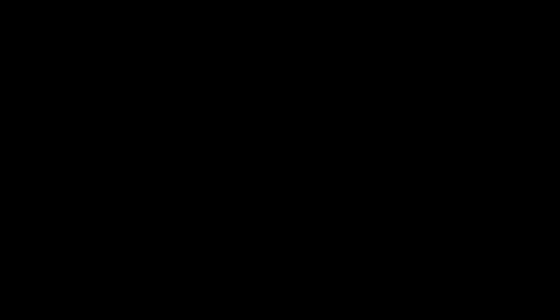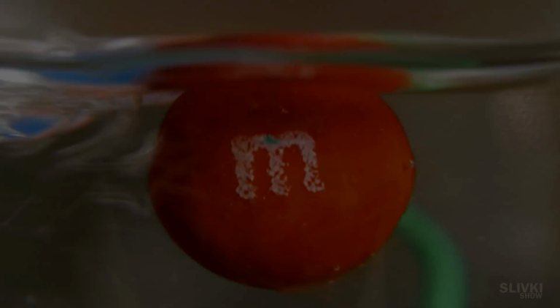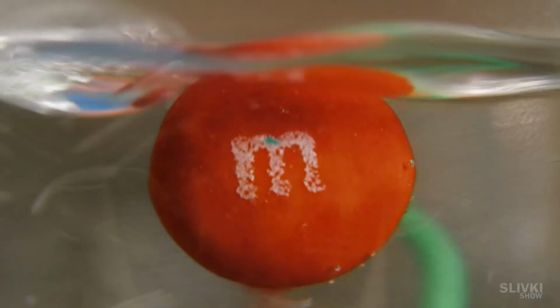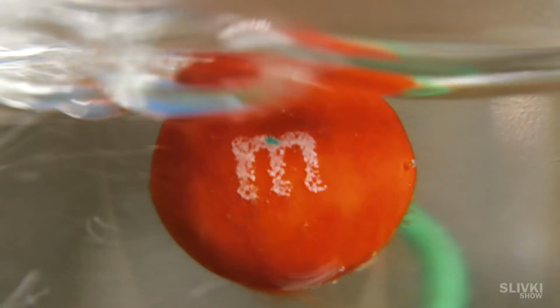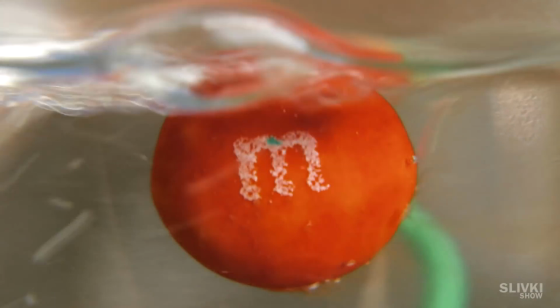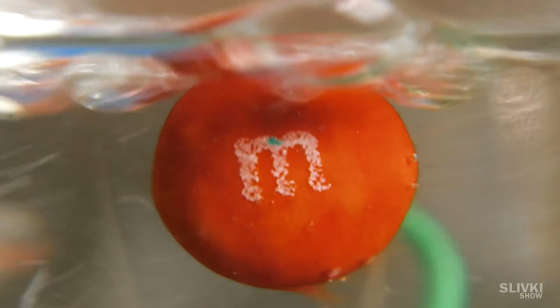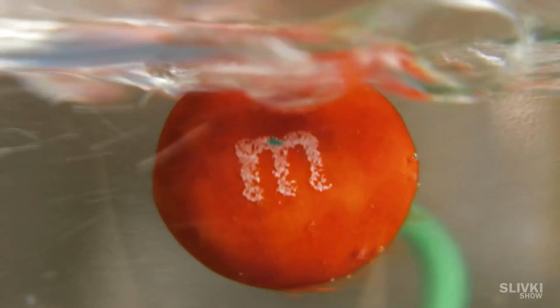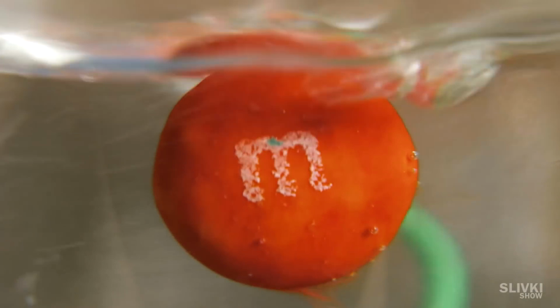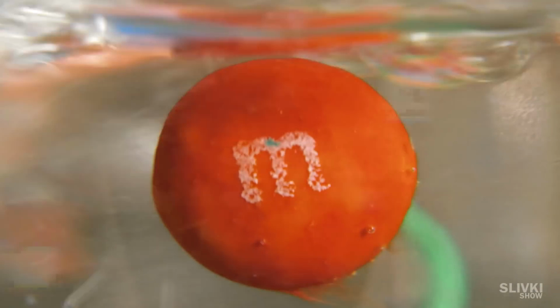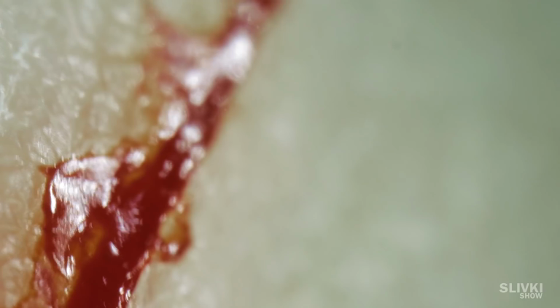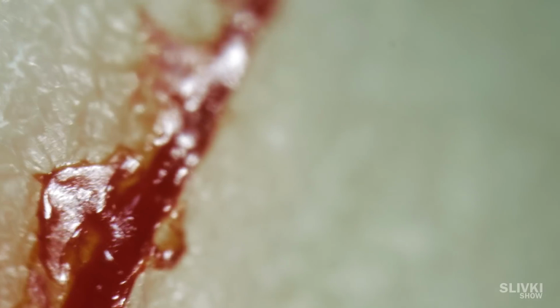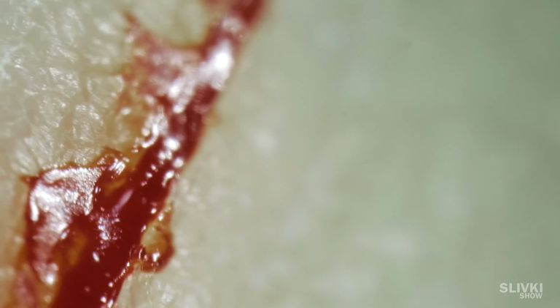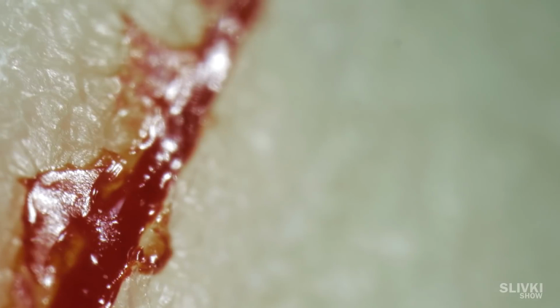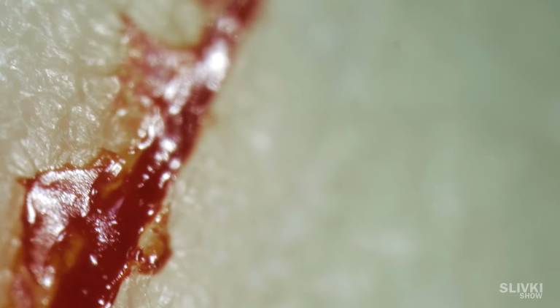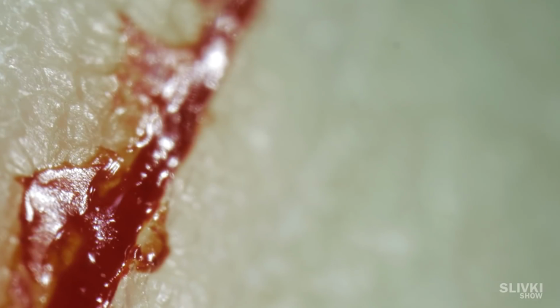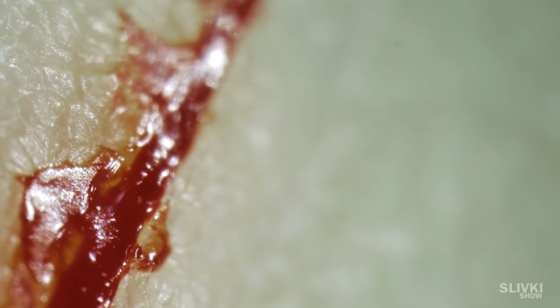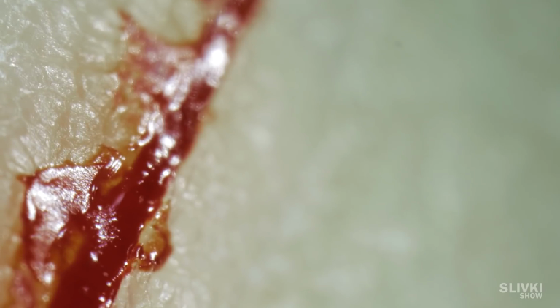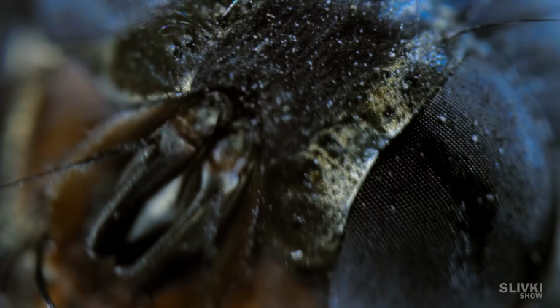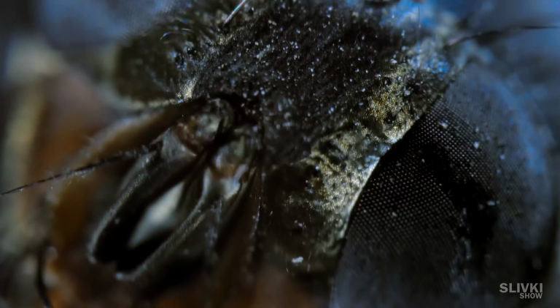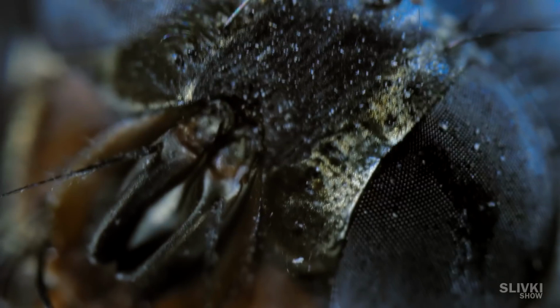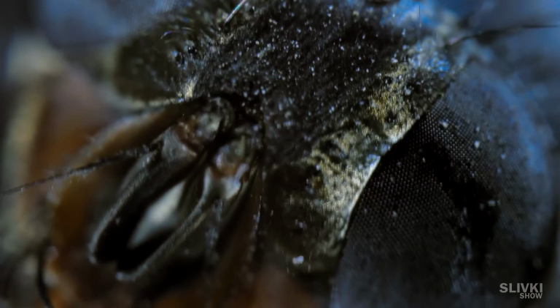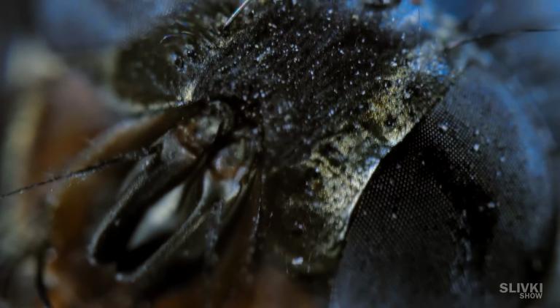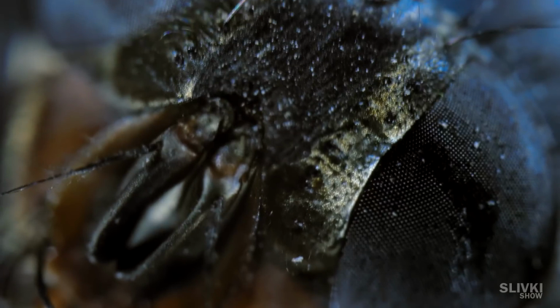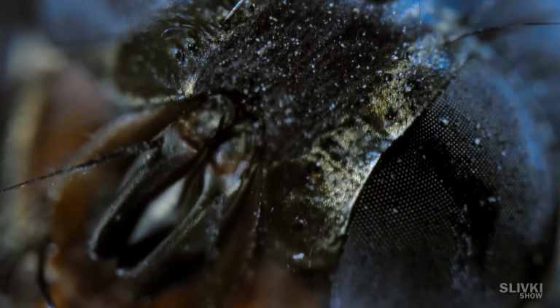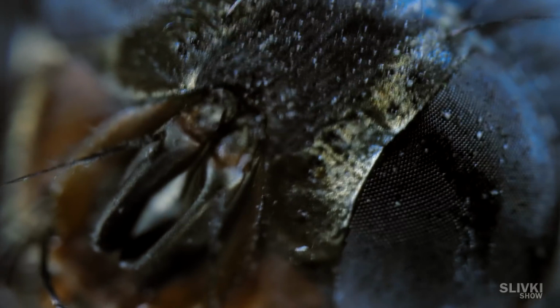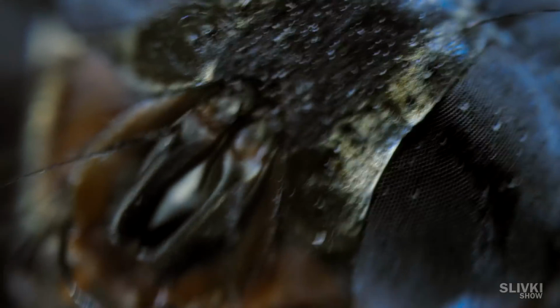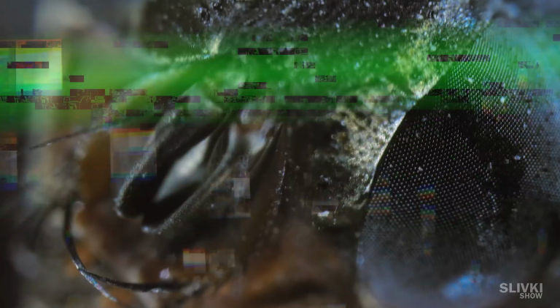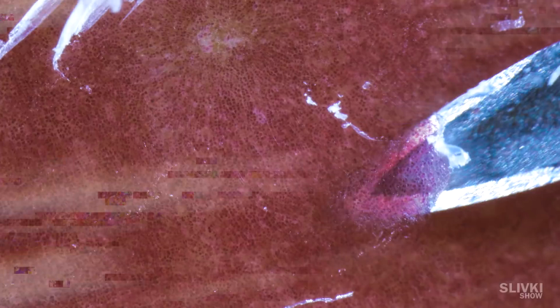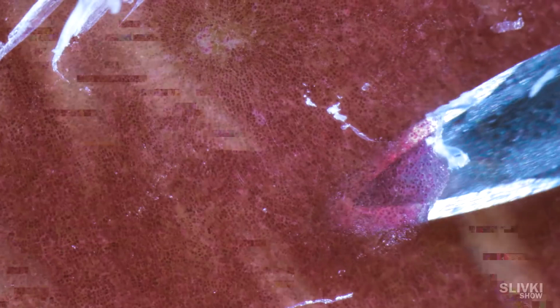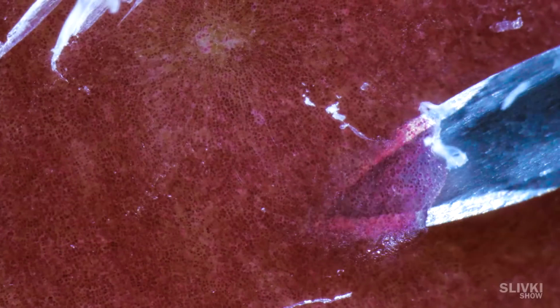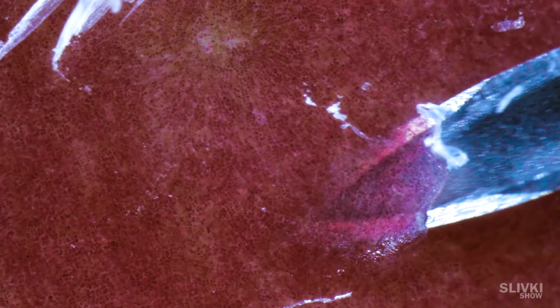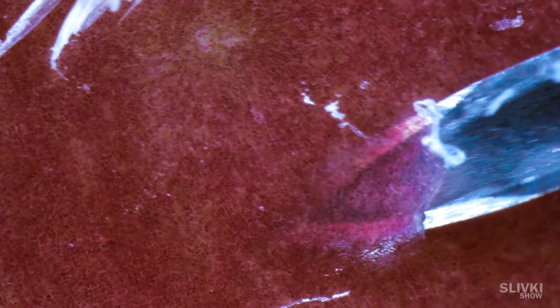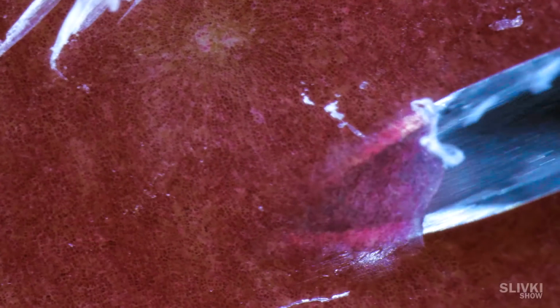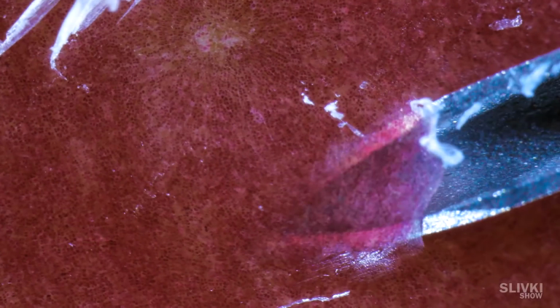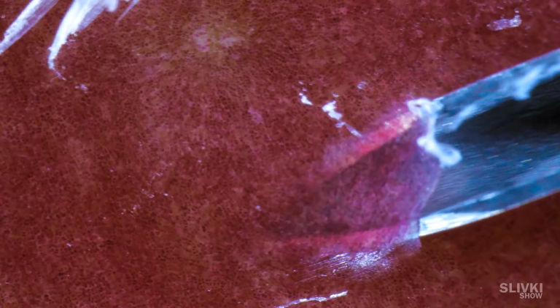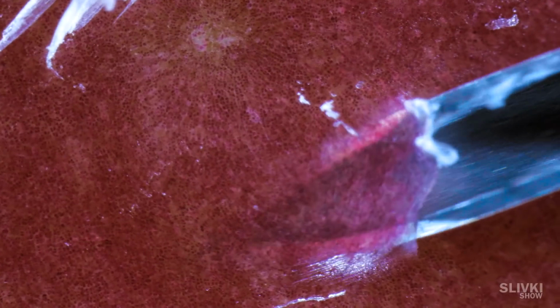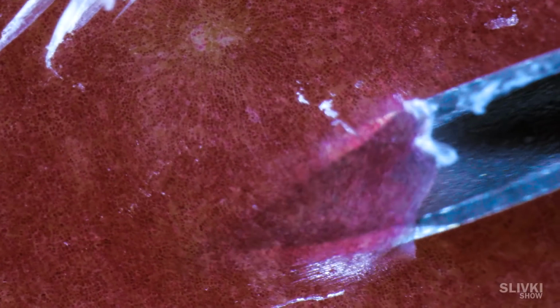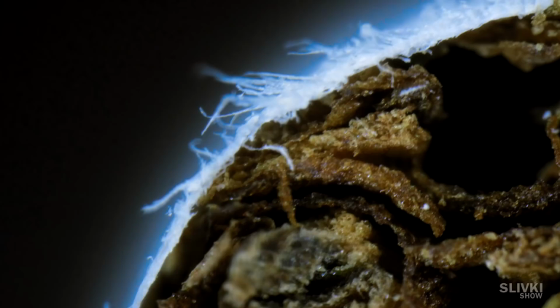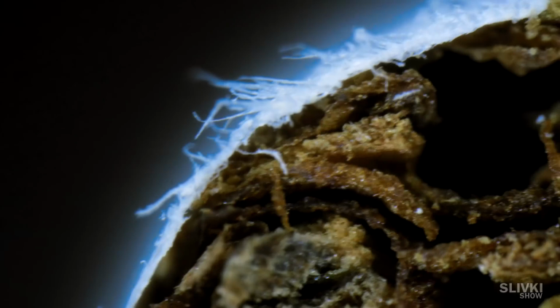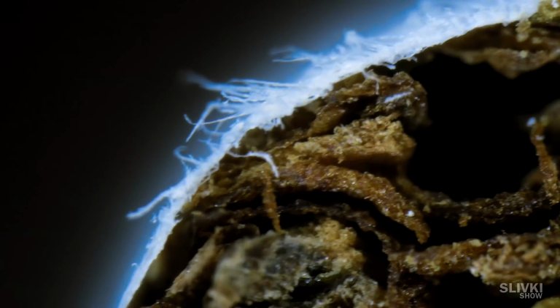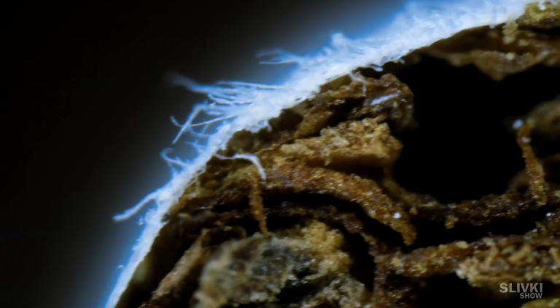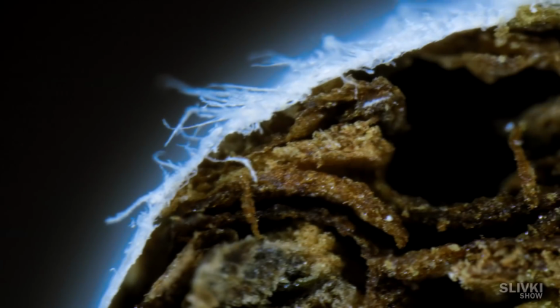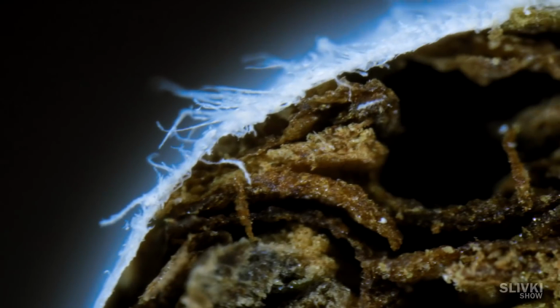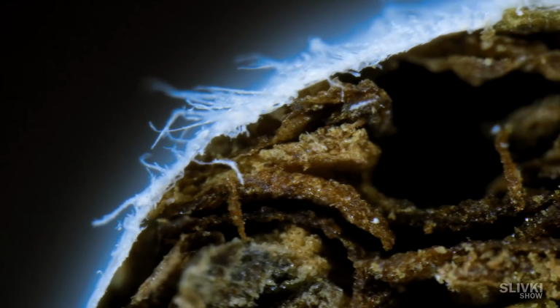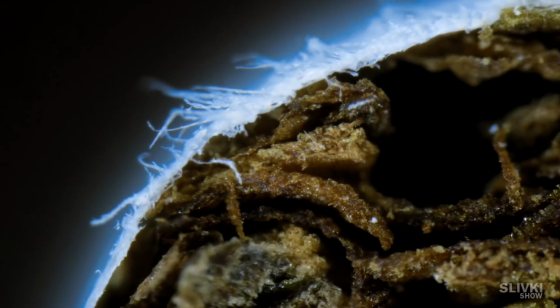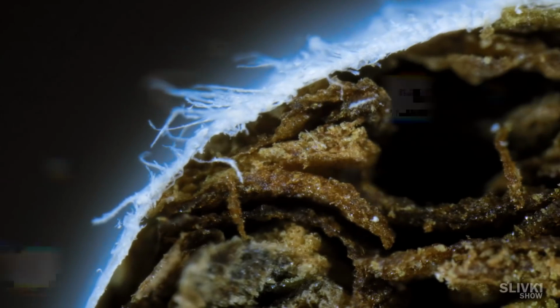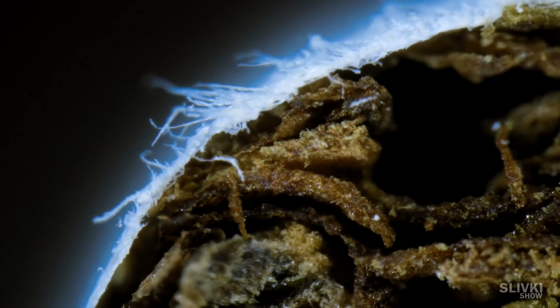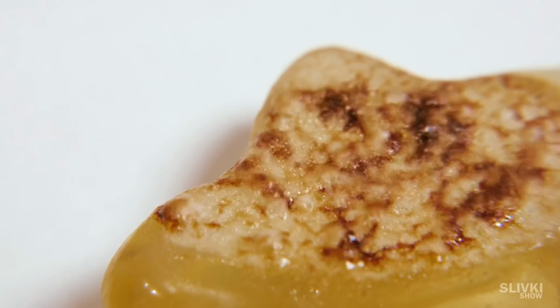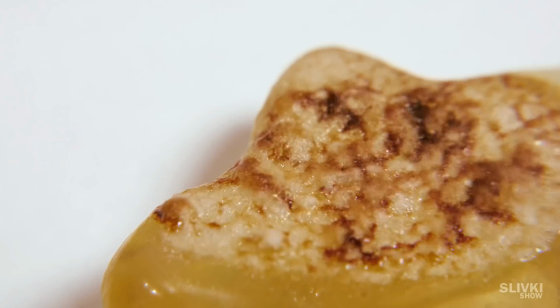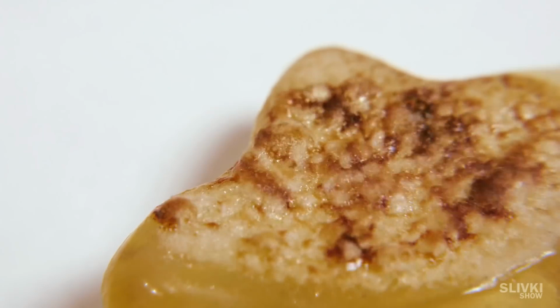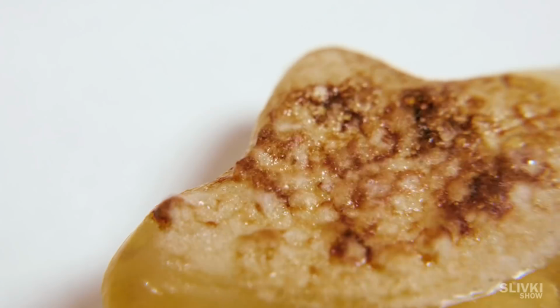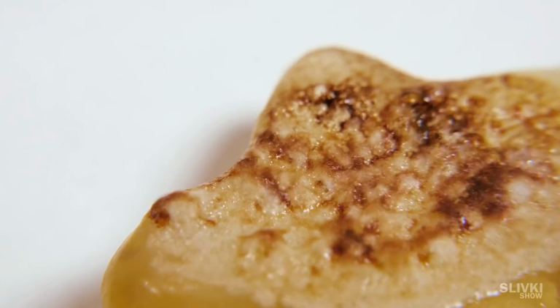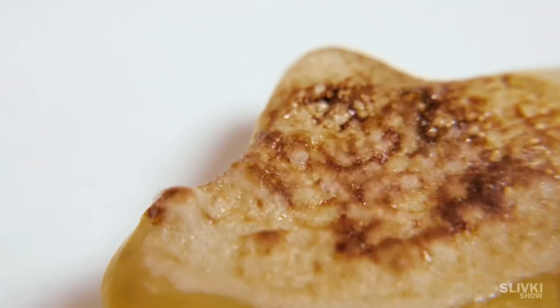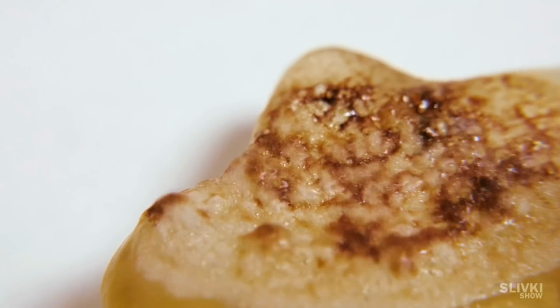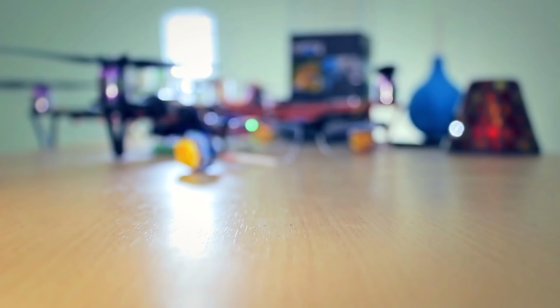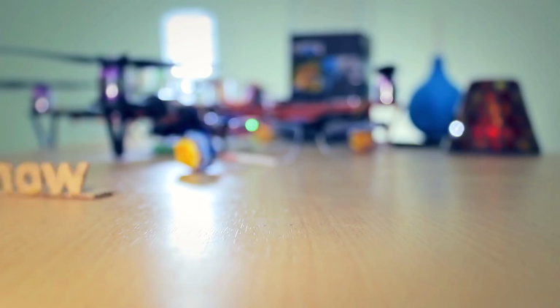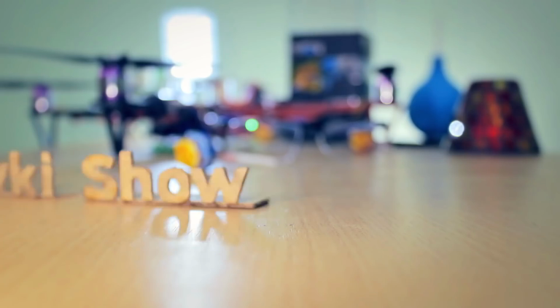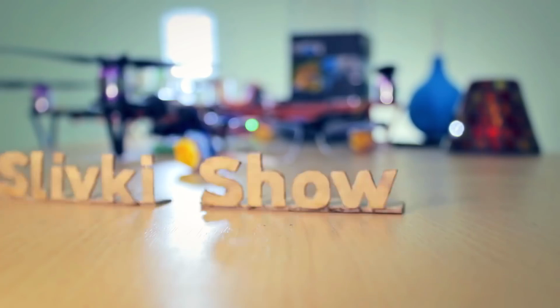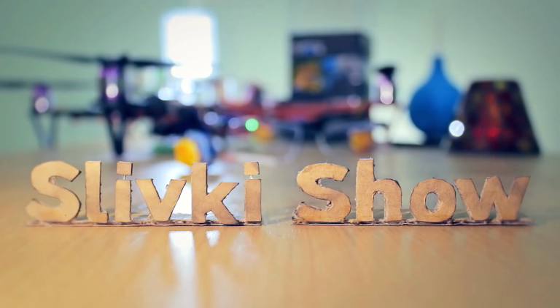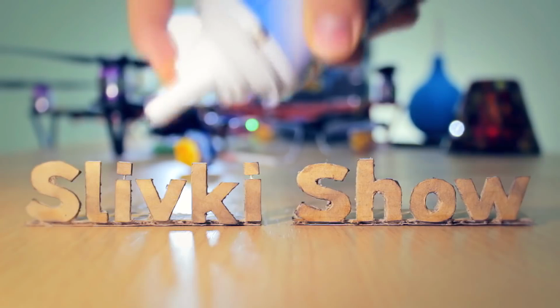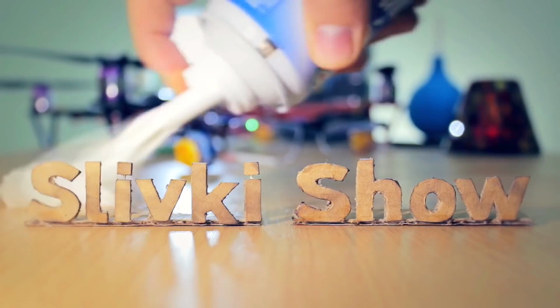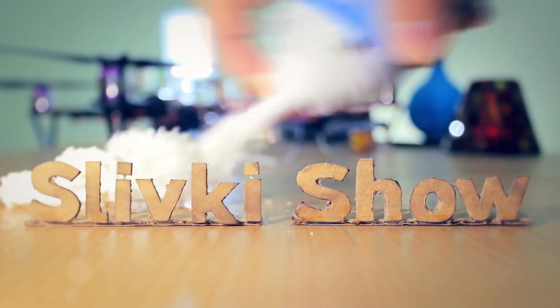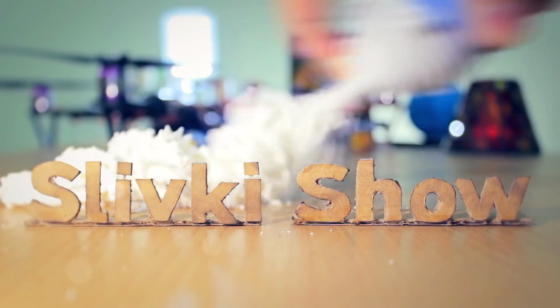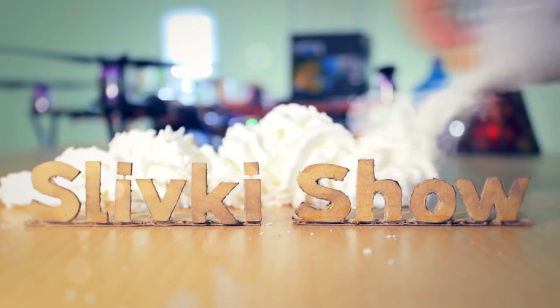It has been a while since we made a video about things under a microscope. In this video, we're going to show you something special.